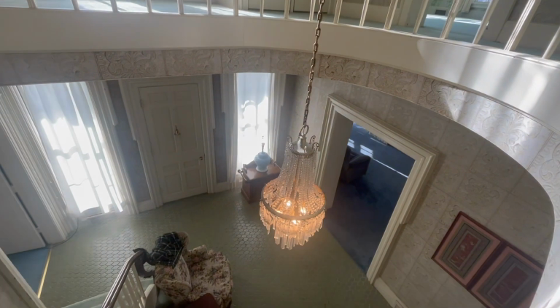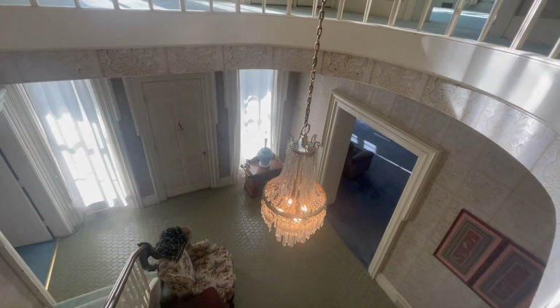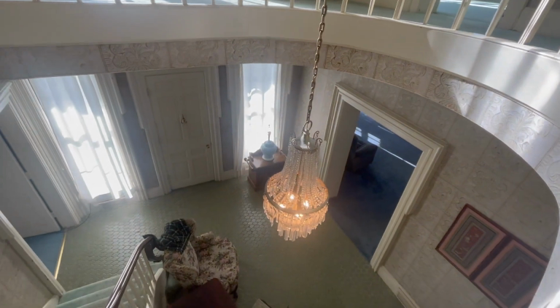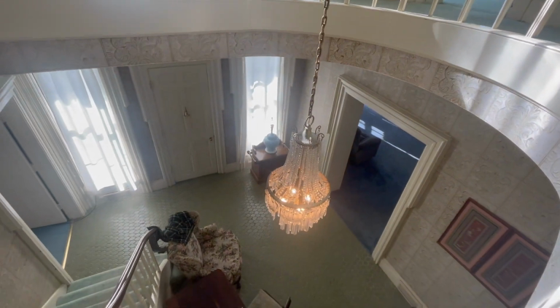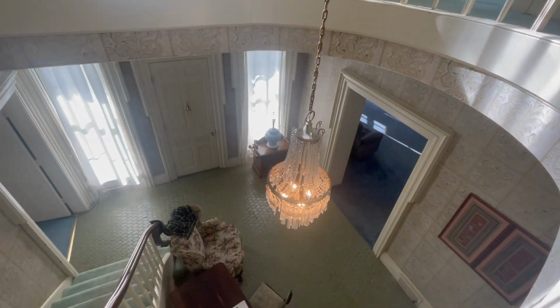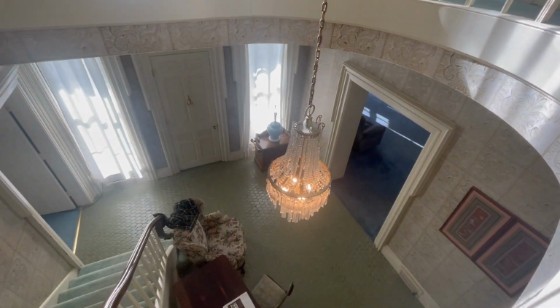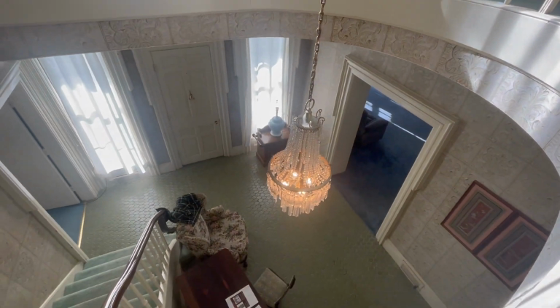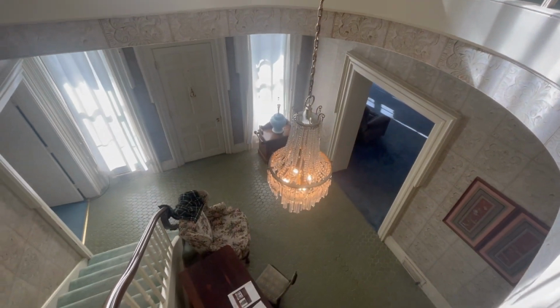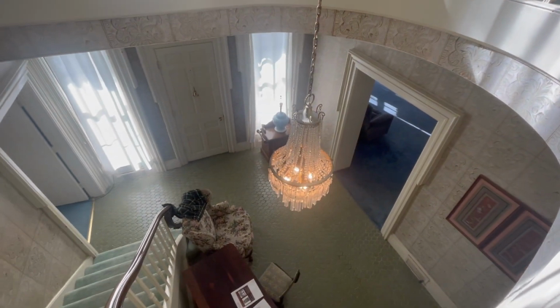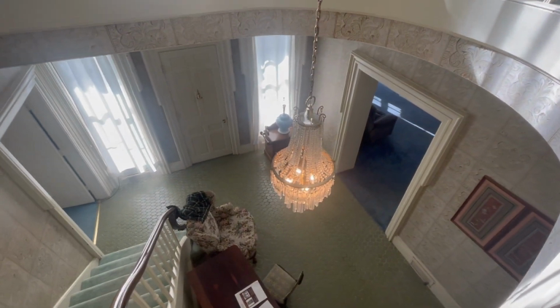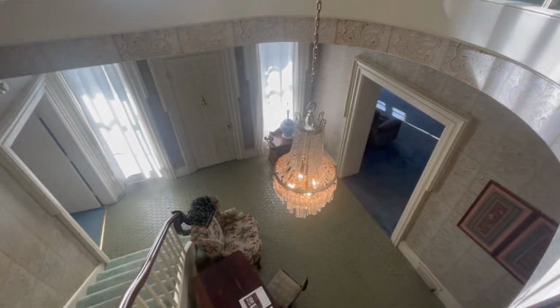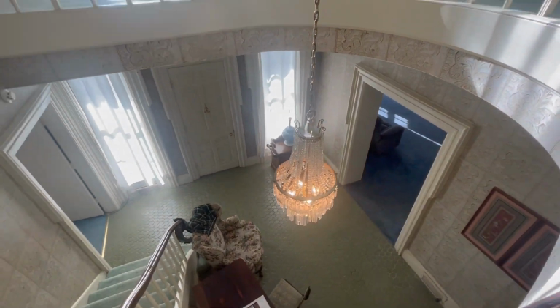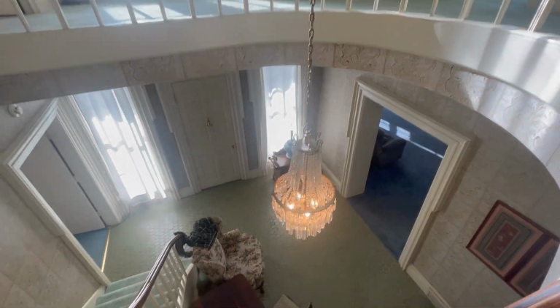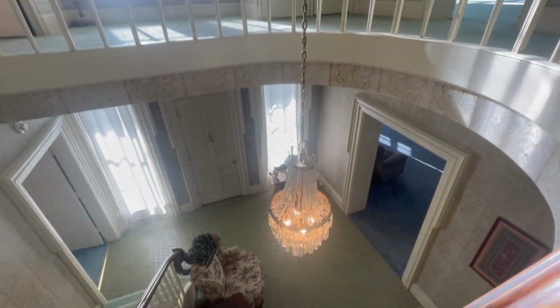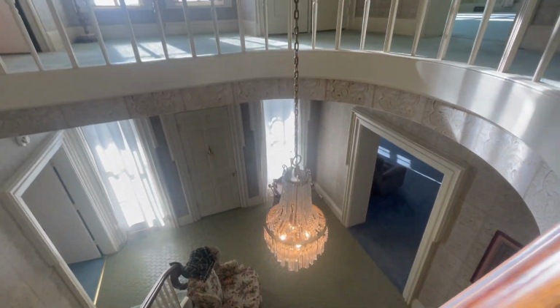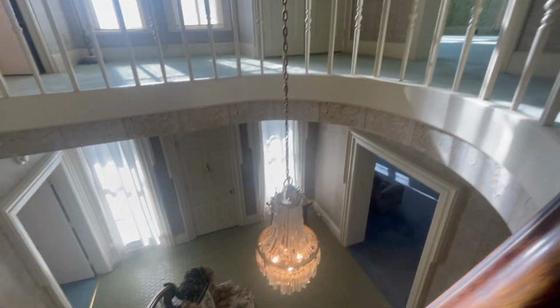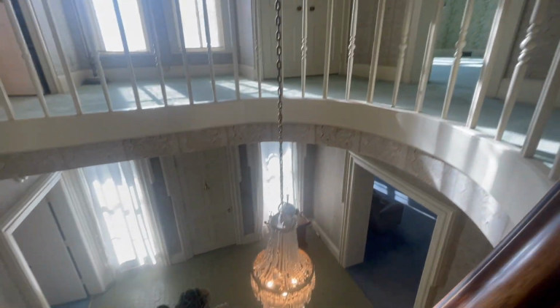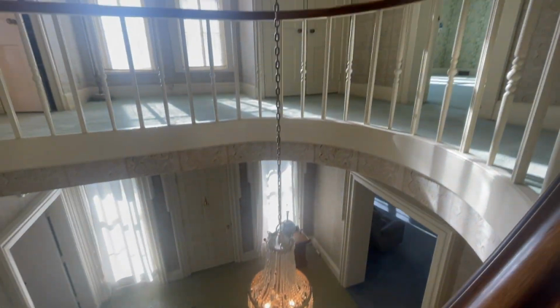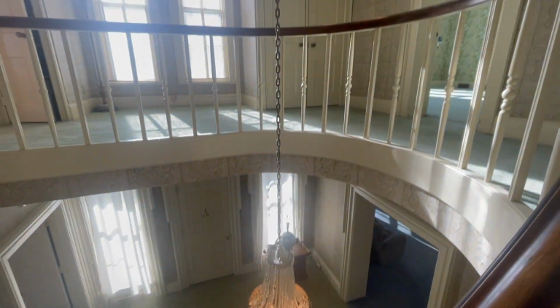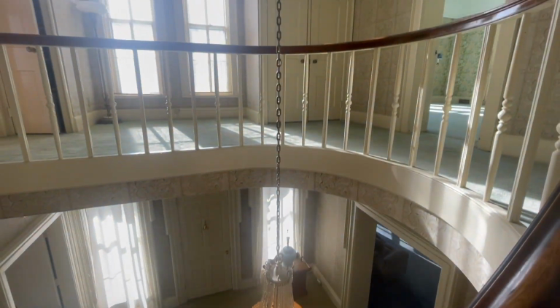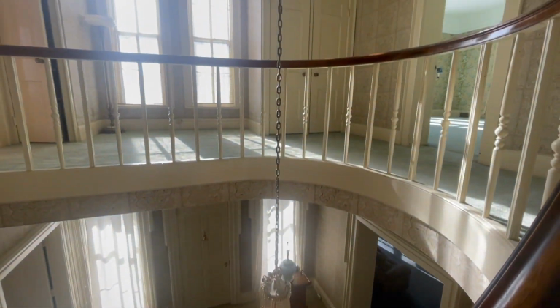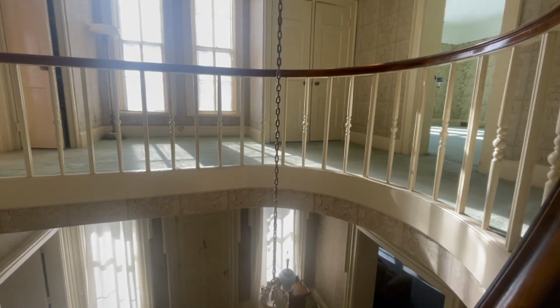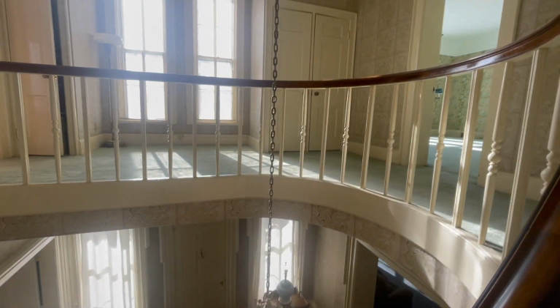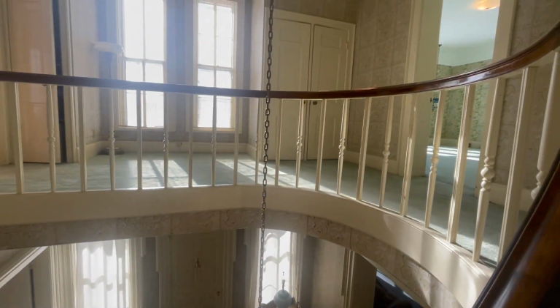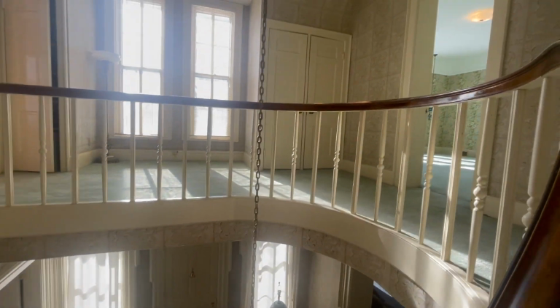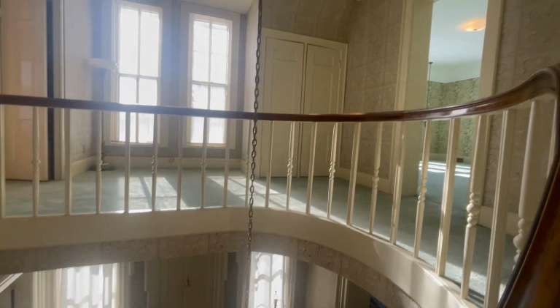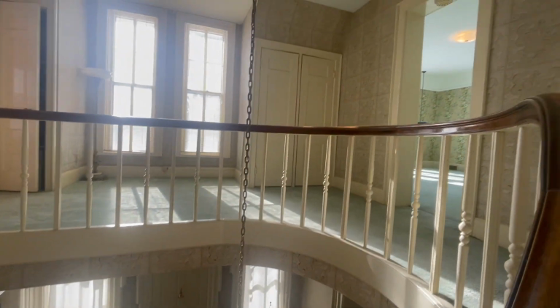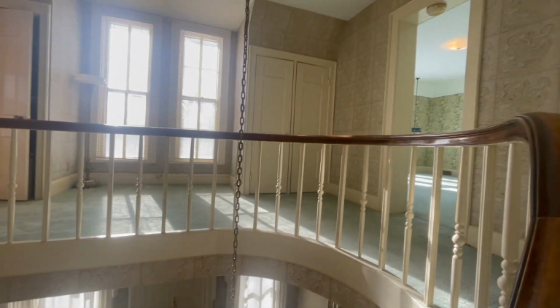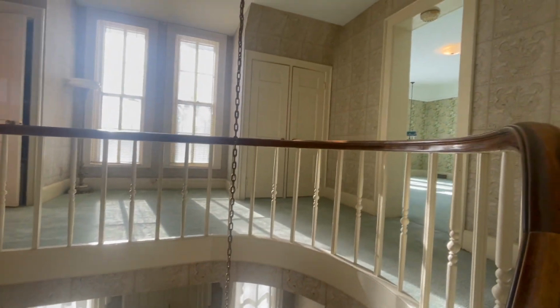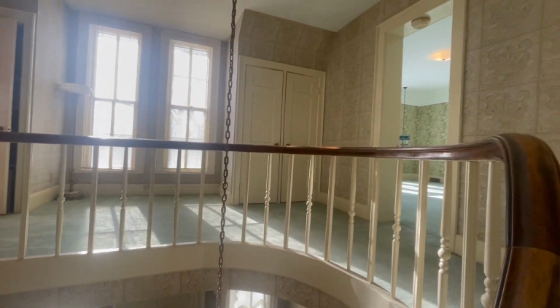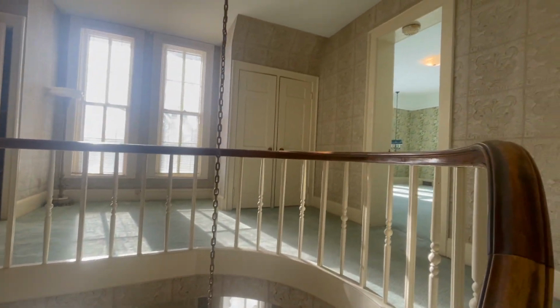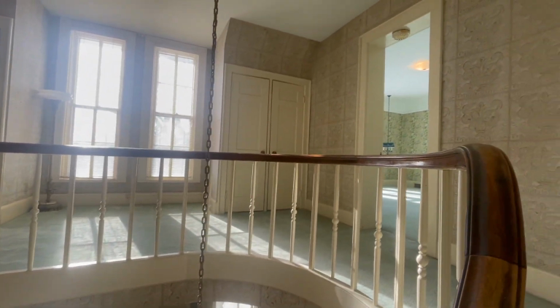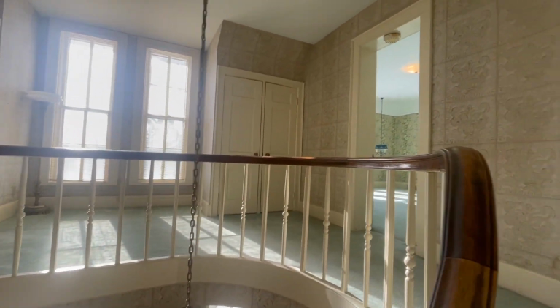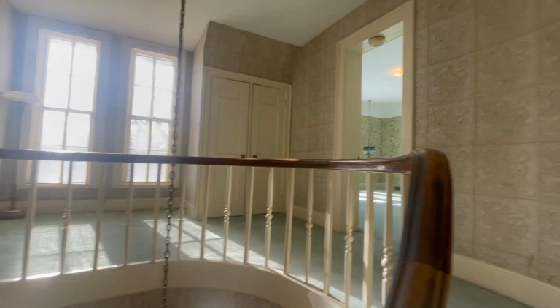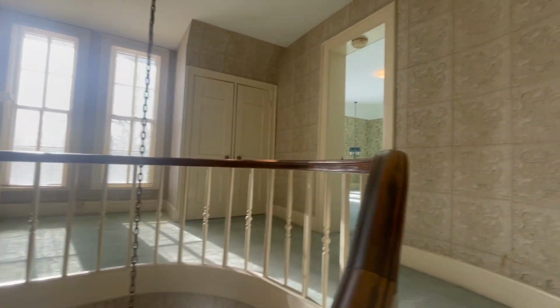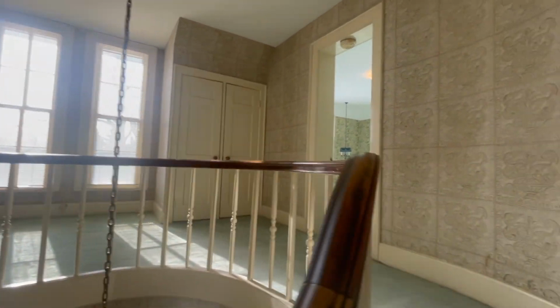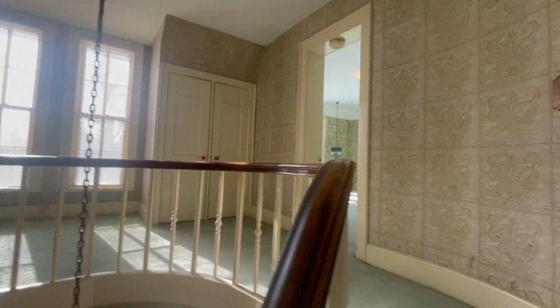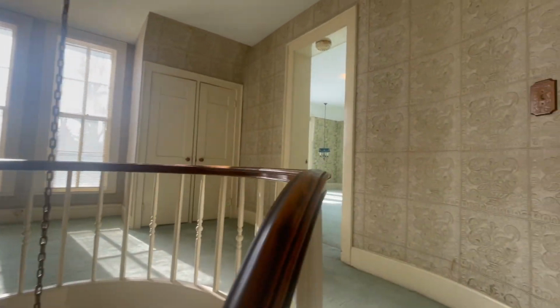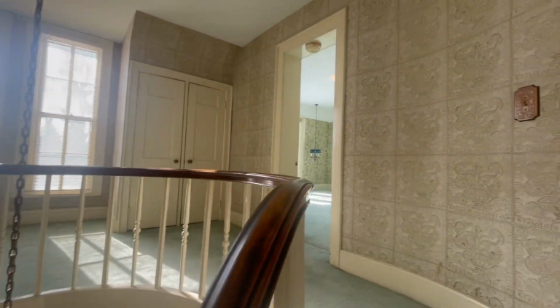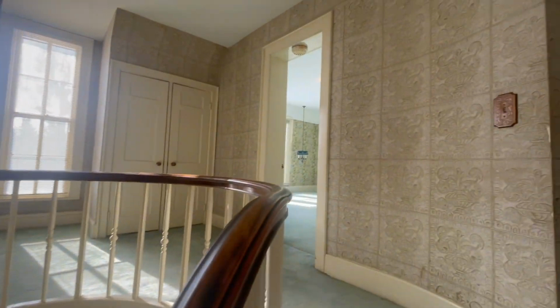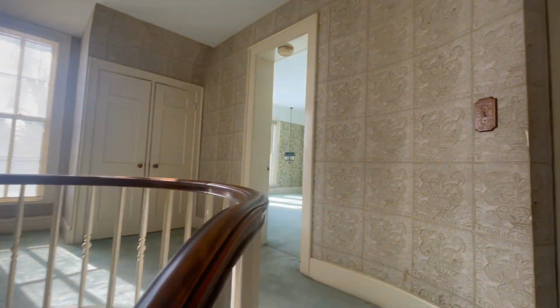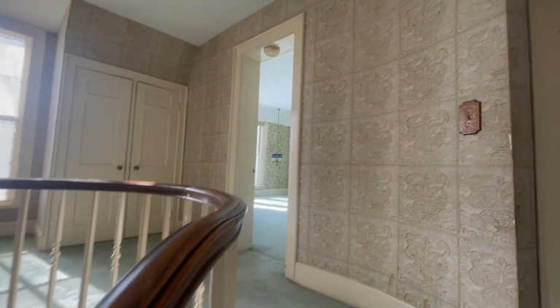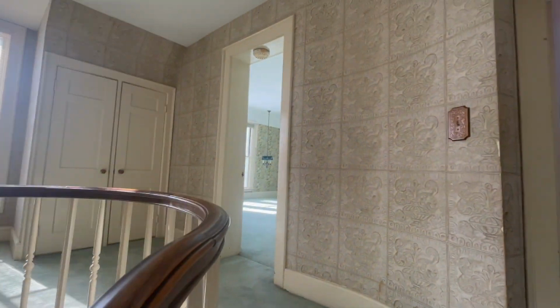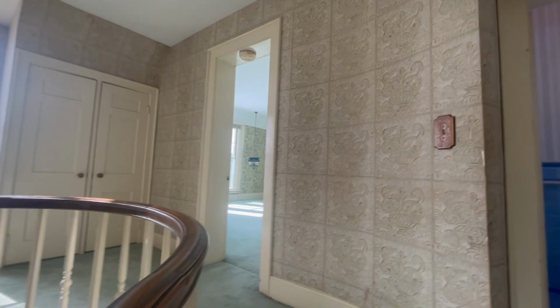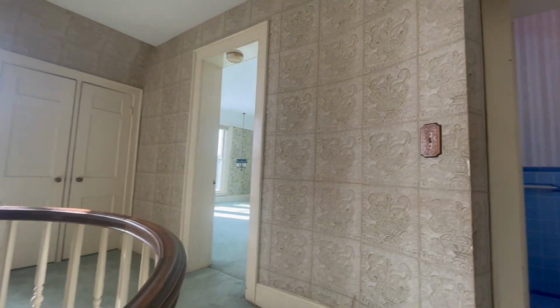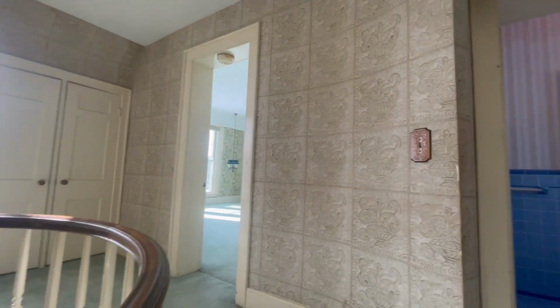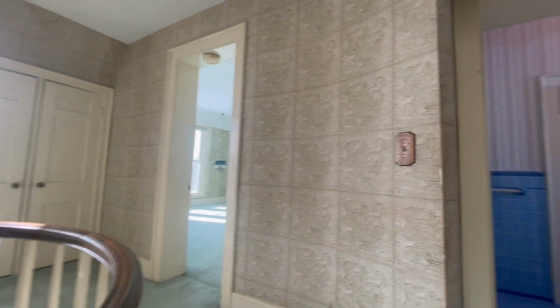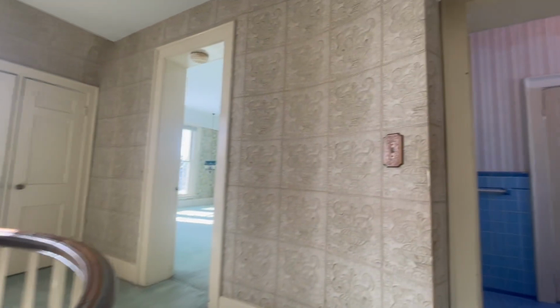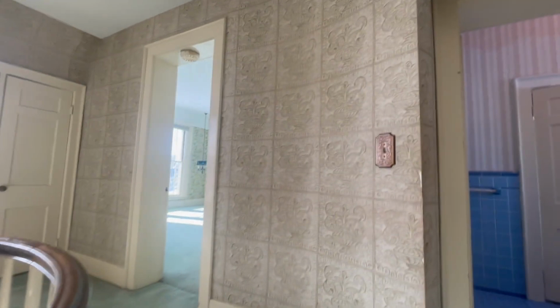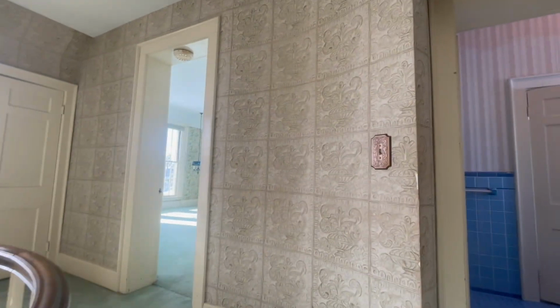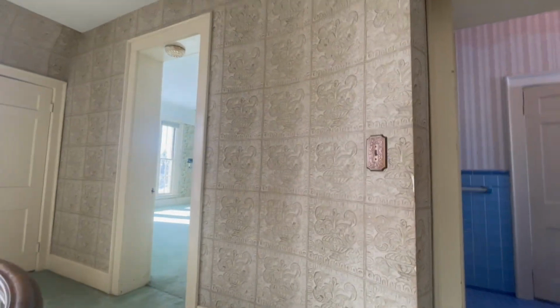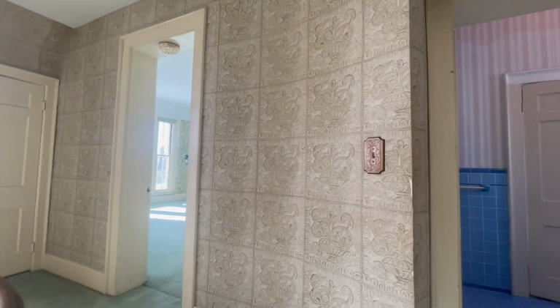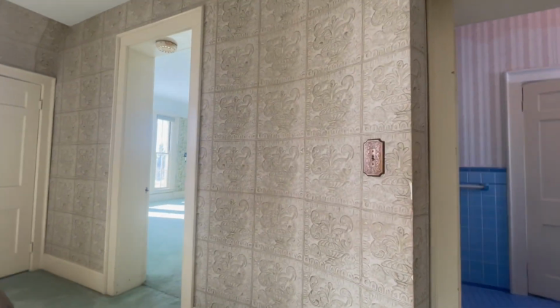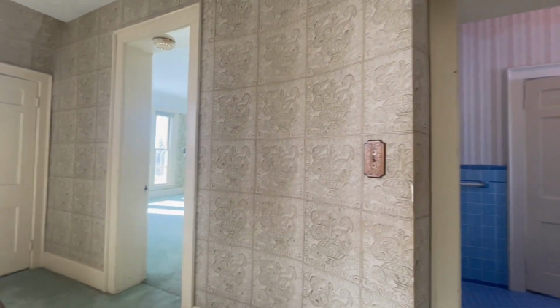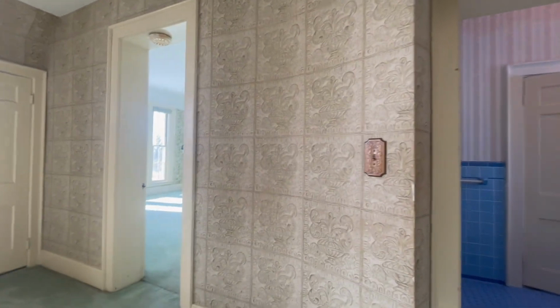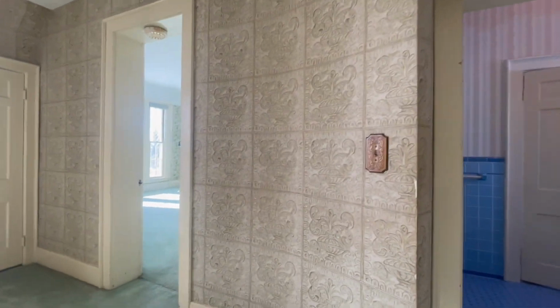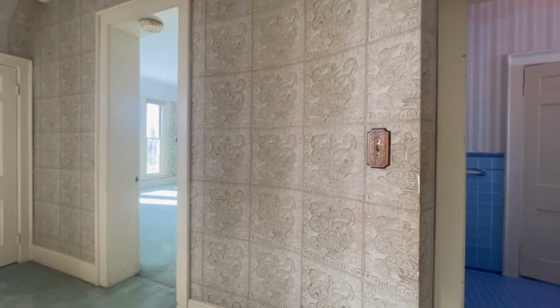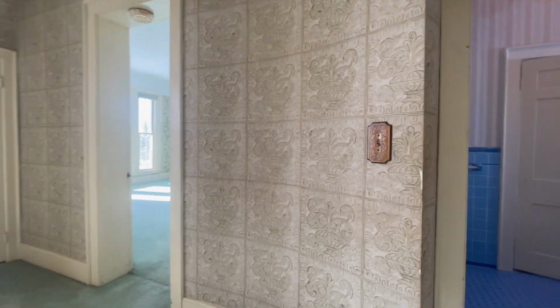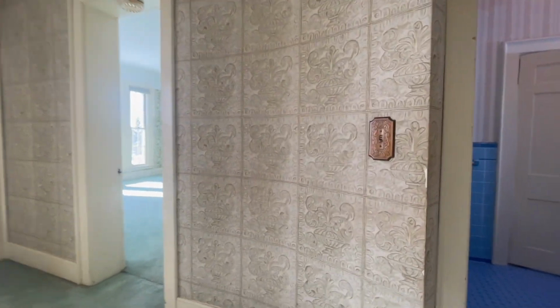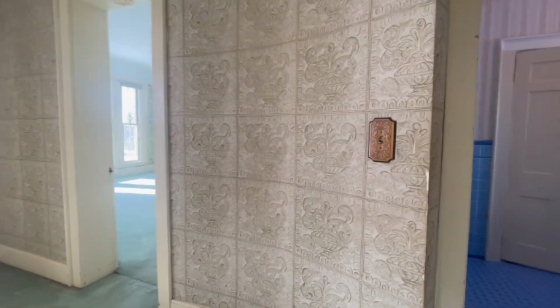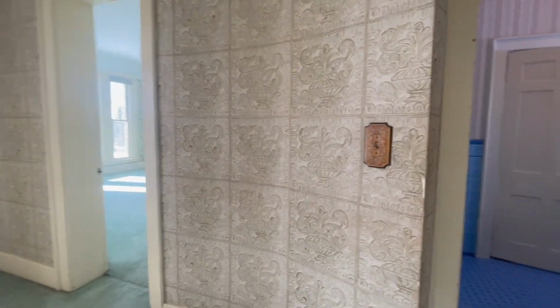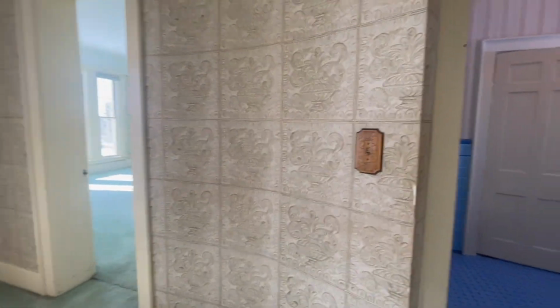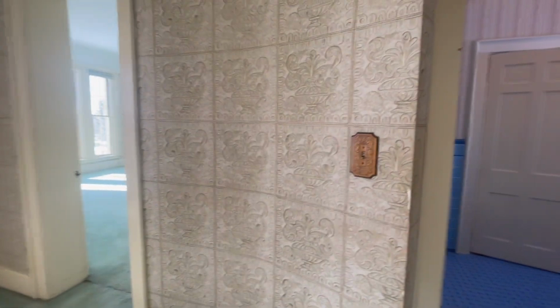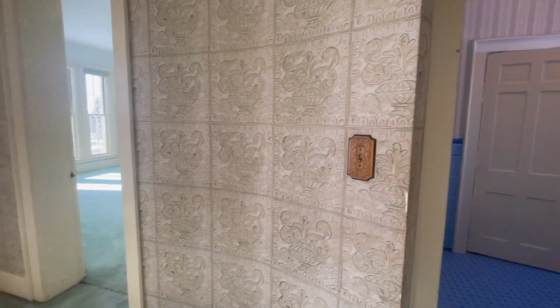A view from up here. Super insane bright. Lots of light getting in, which is nice, especially in an old home.